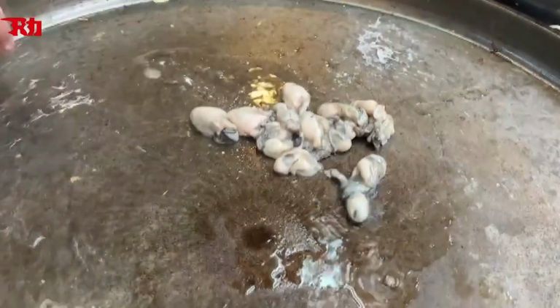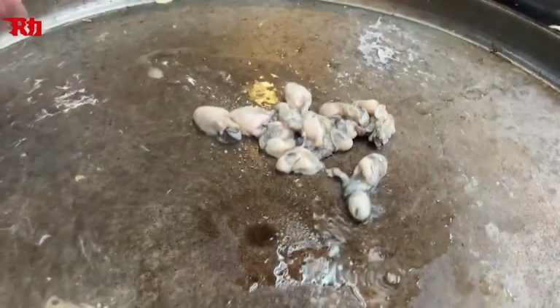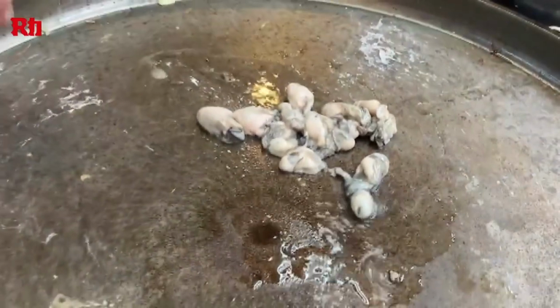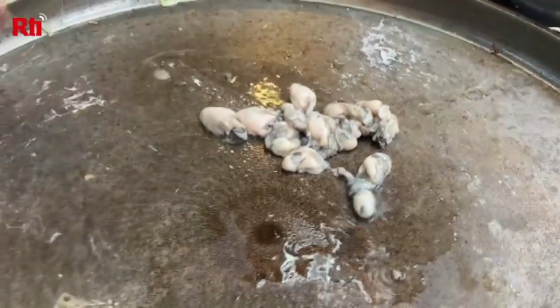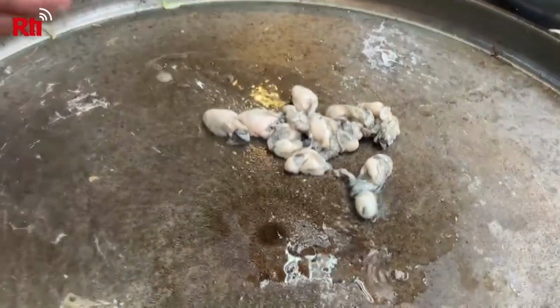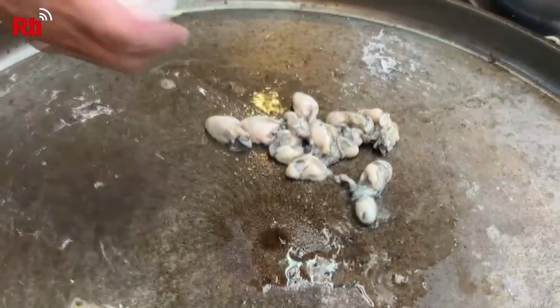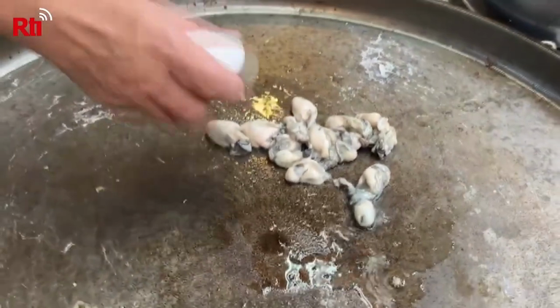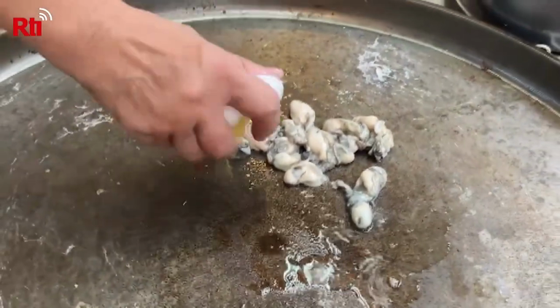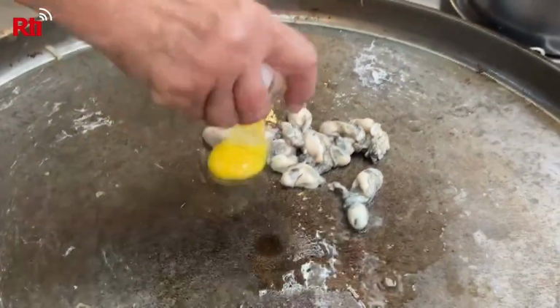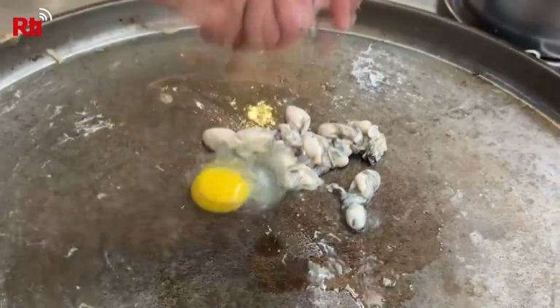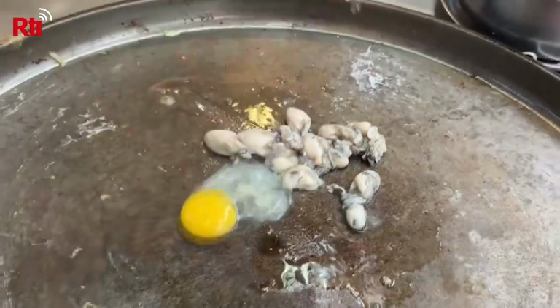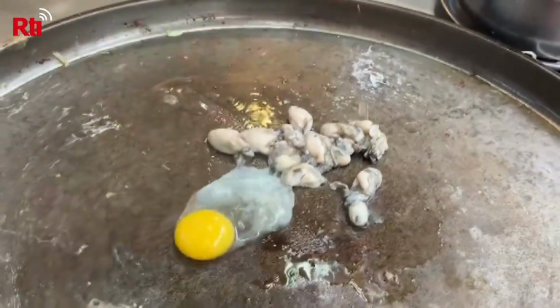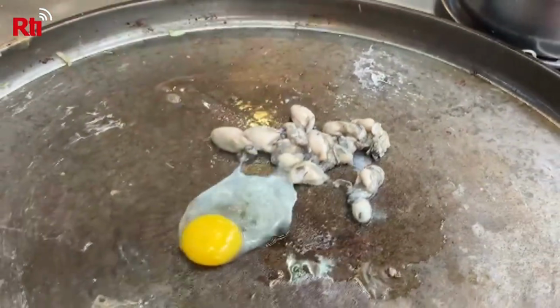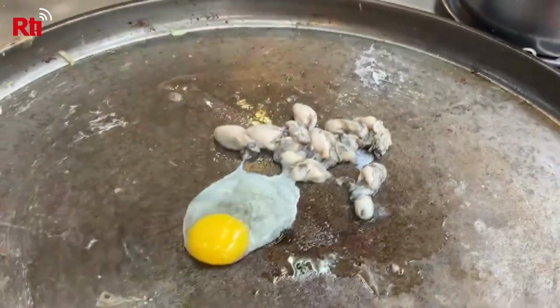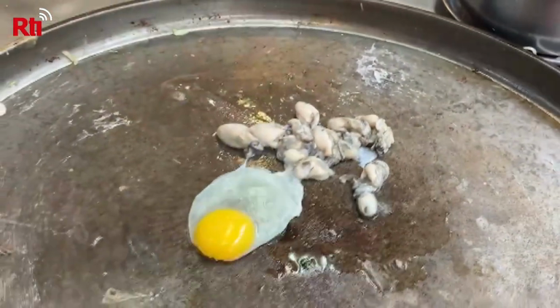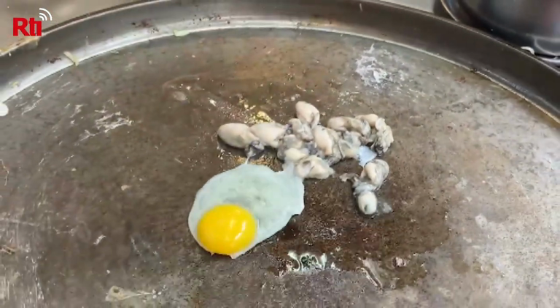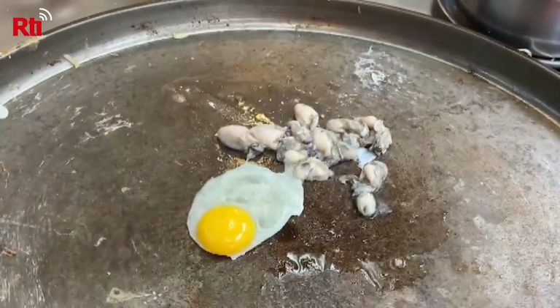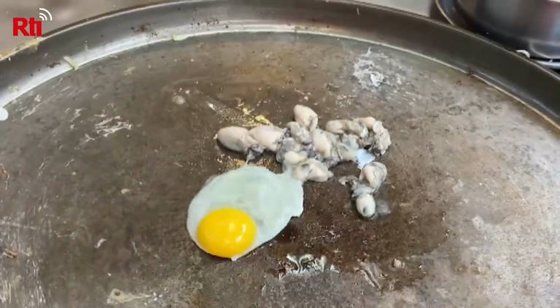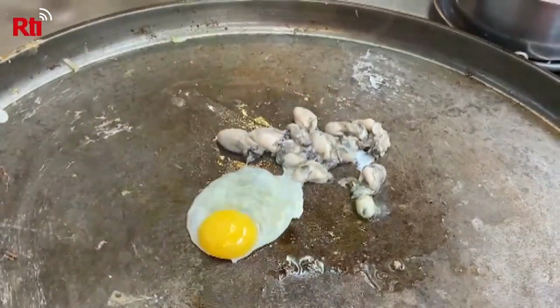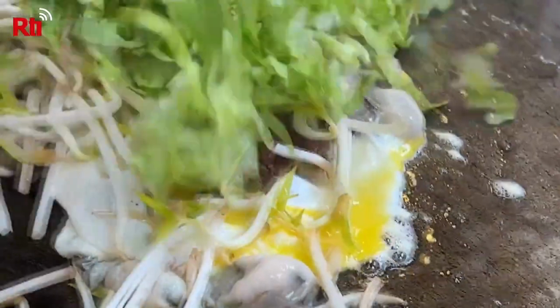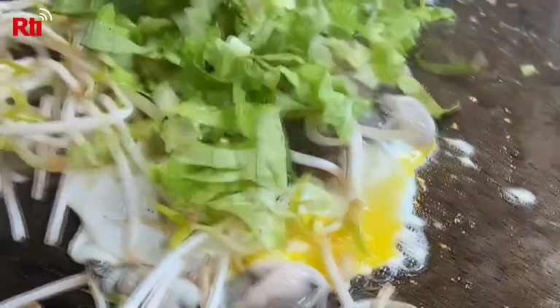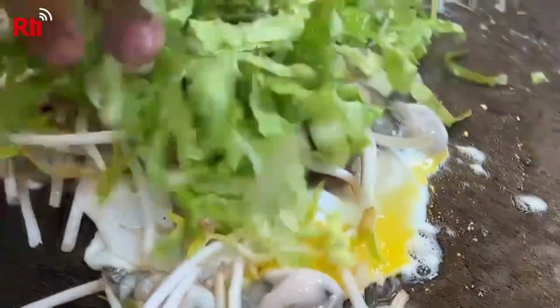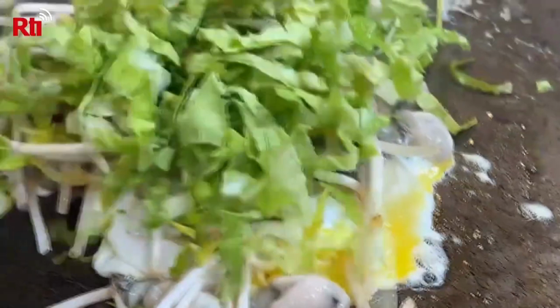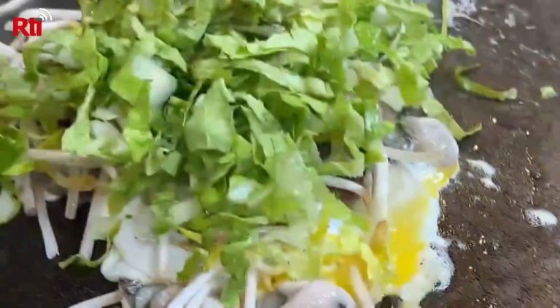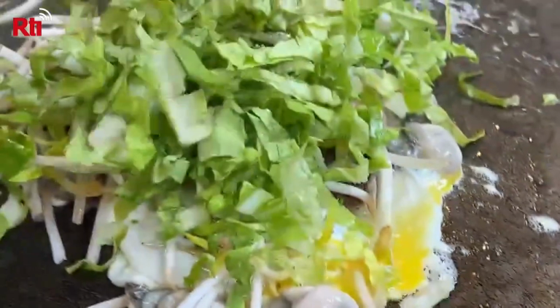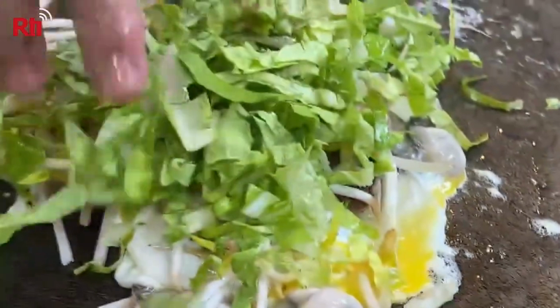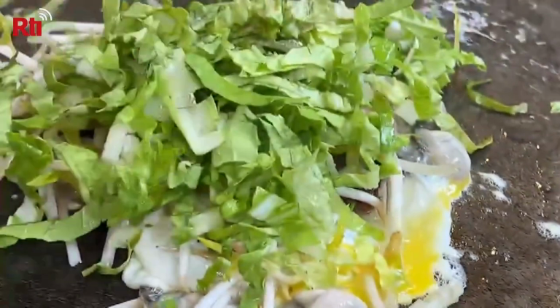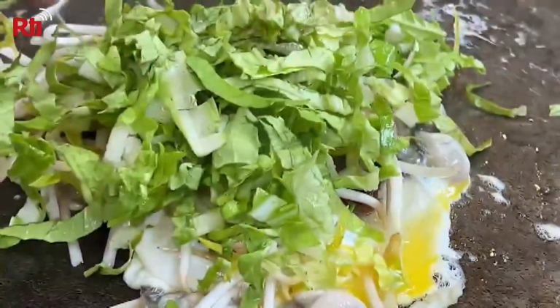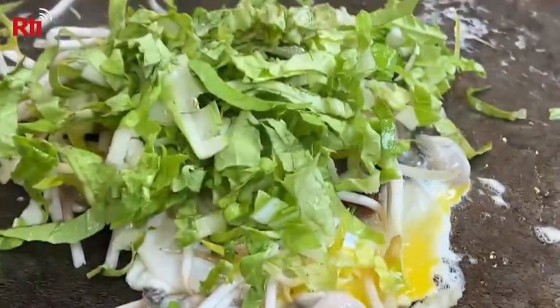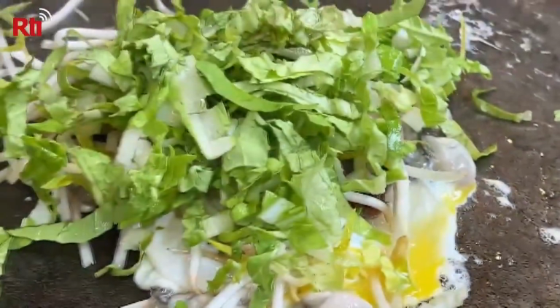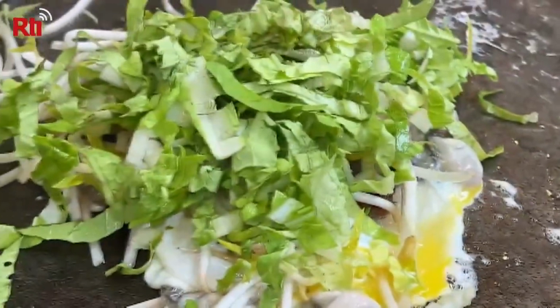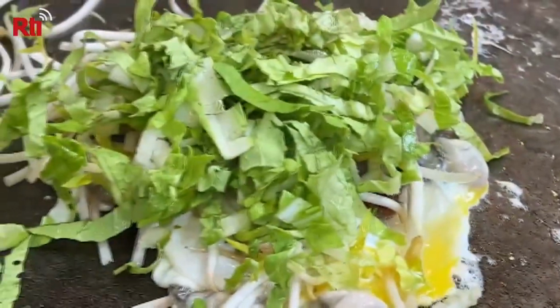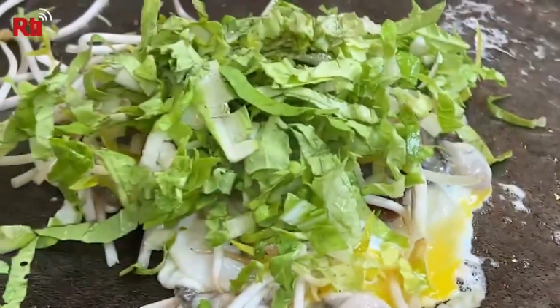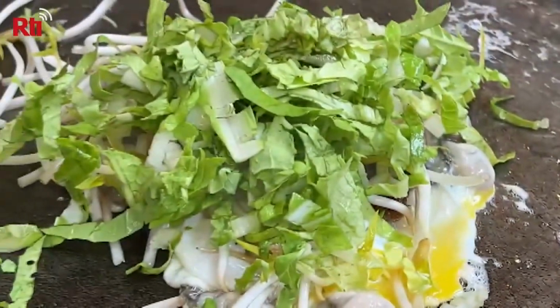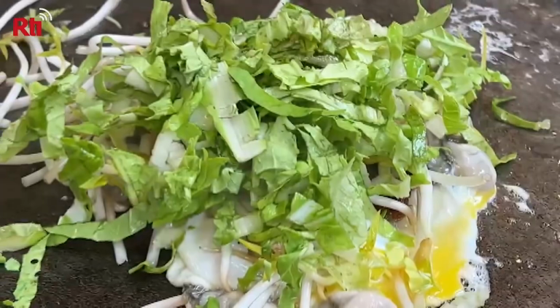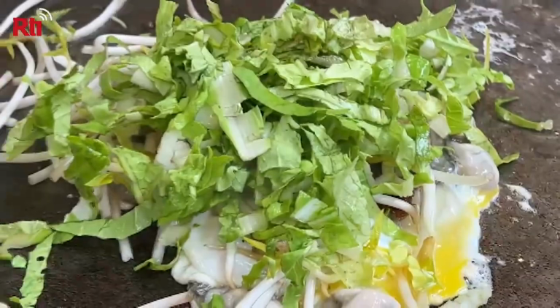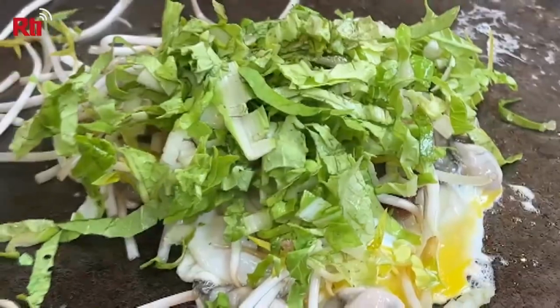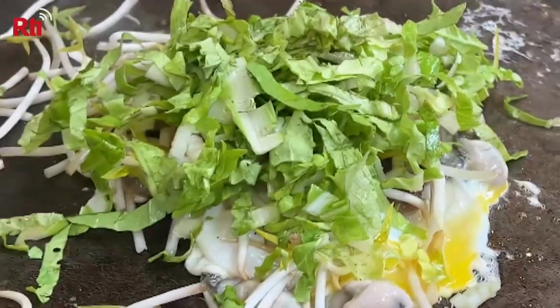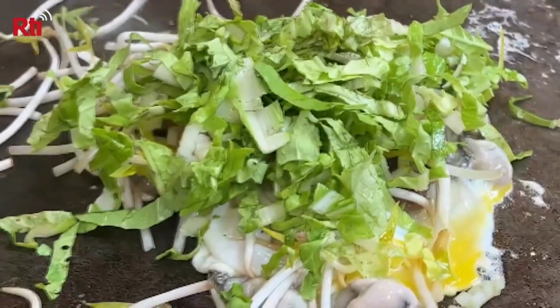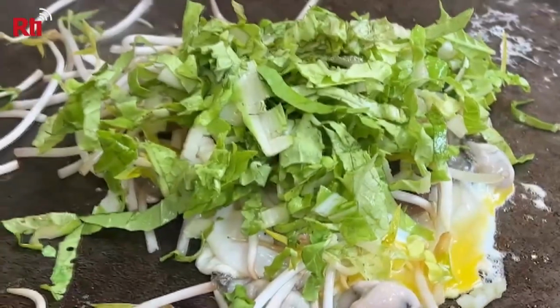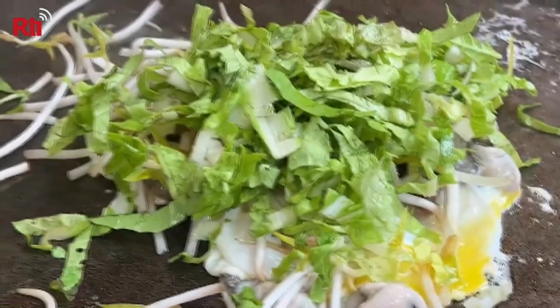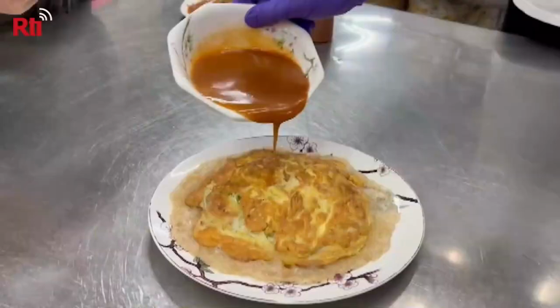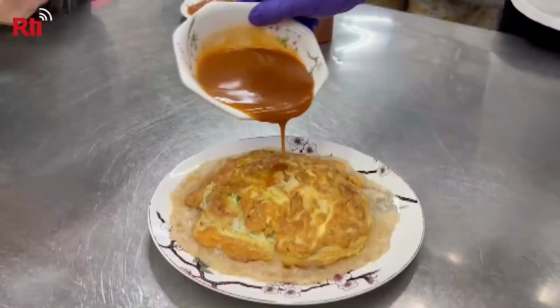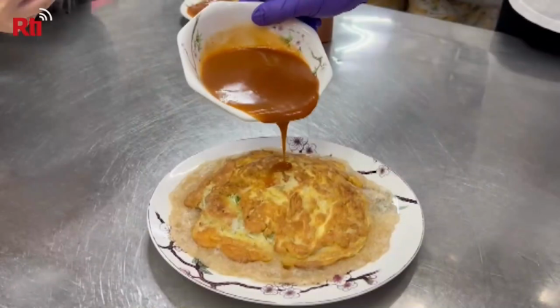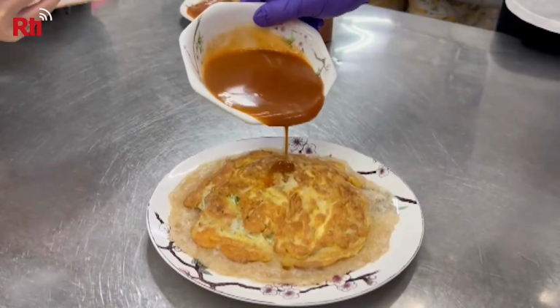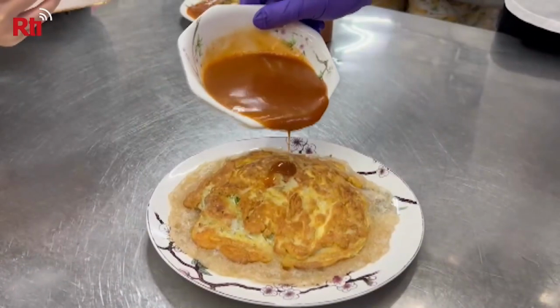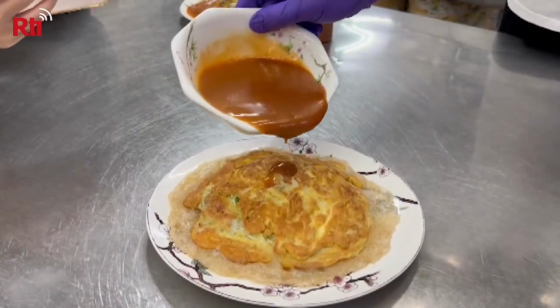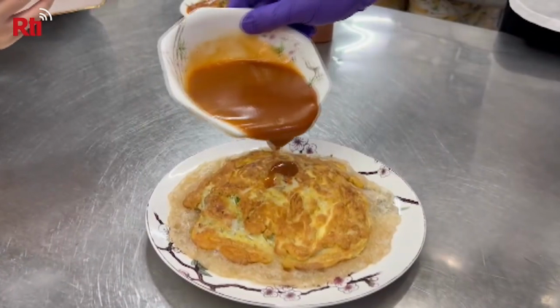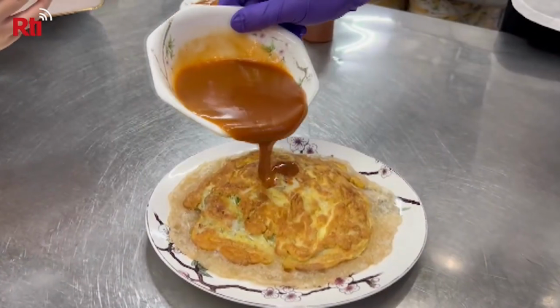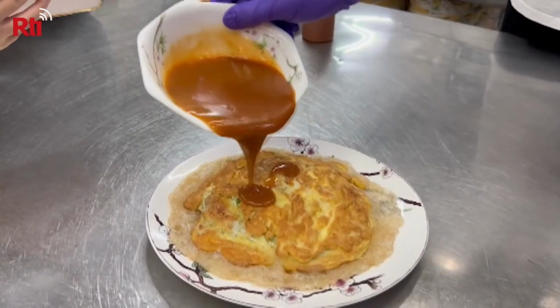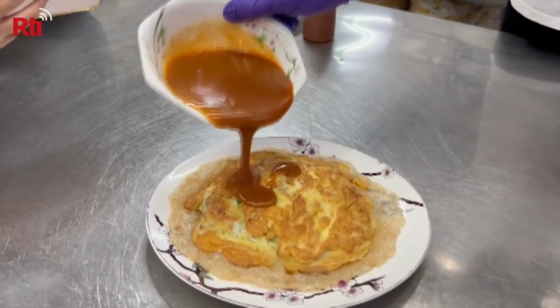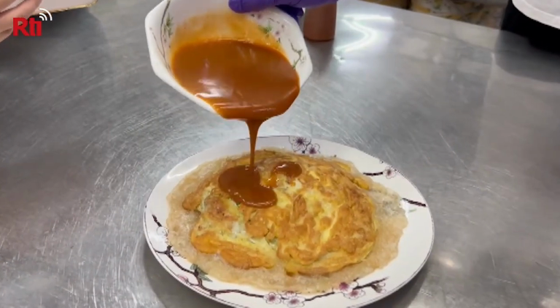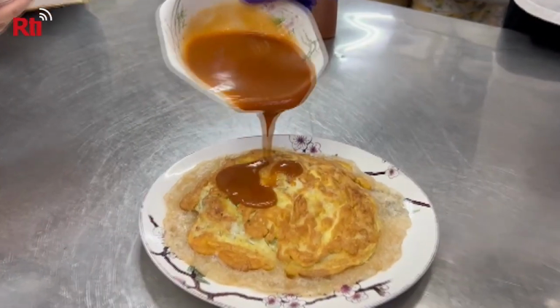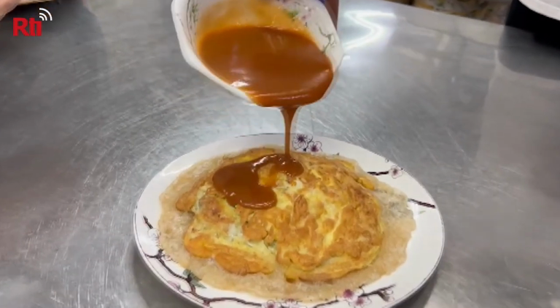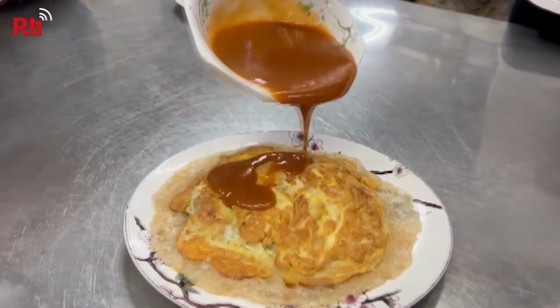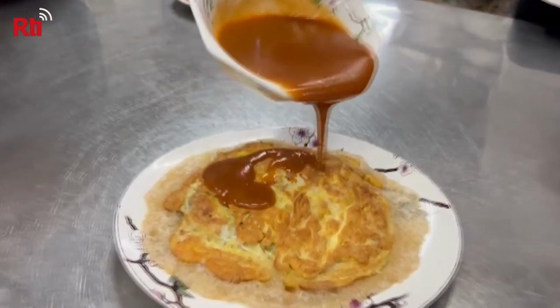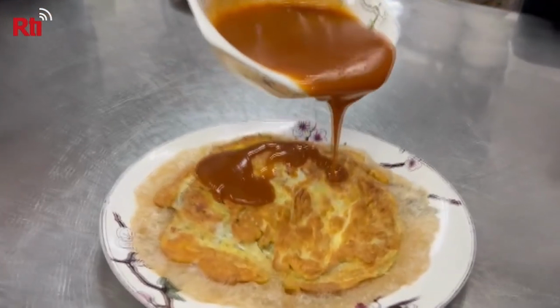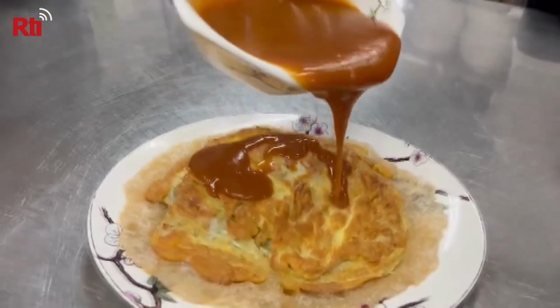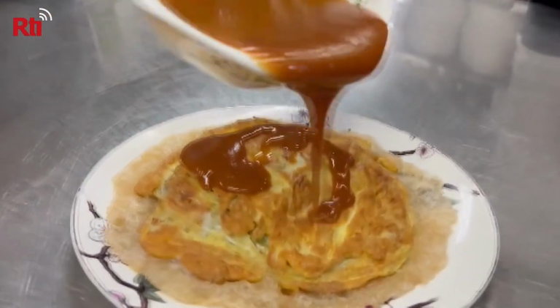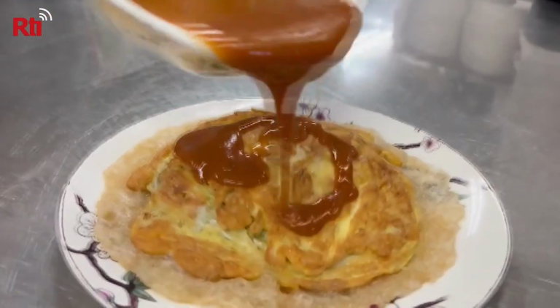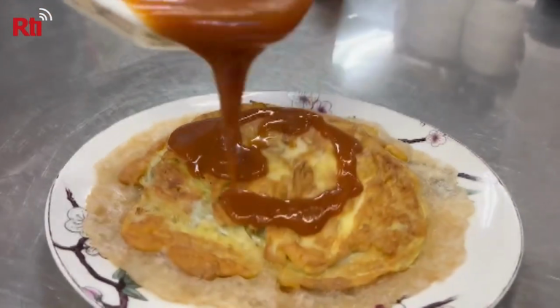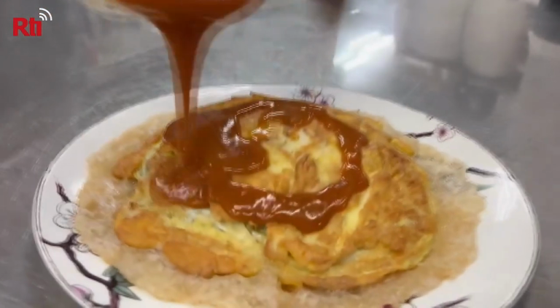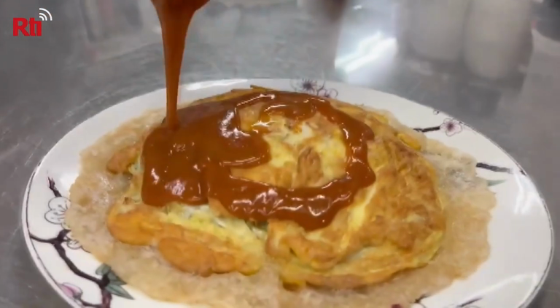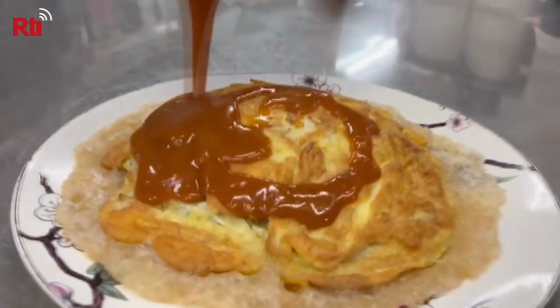Oyster omelets are a uniquely Taiwanese delicacy. Oysters are fried on a pan with egg and vegetables until golden brown, then smothered in sauce.